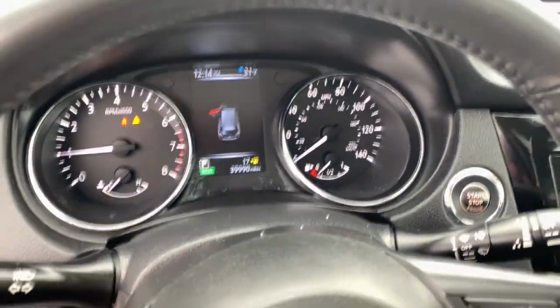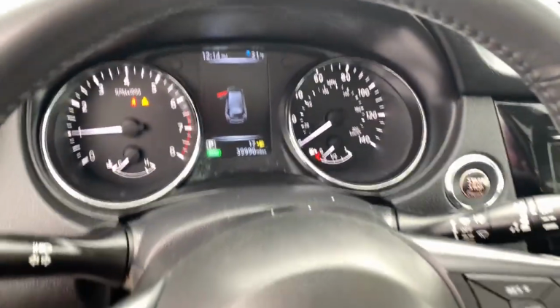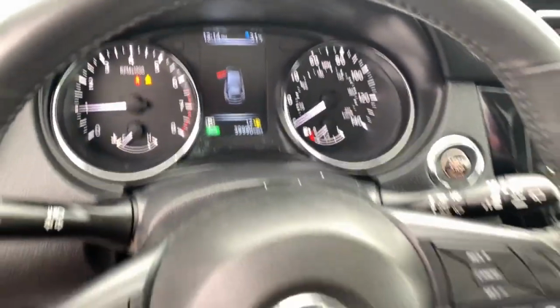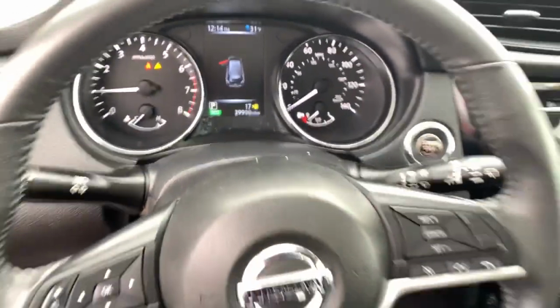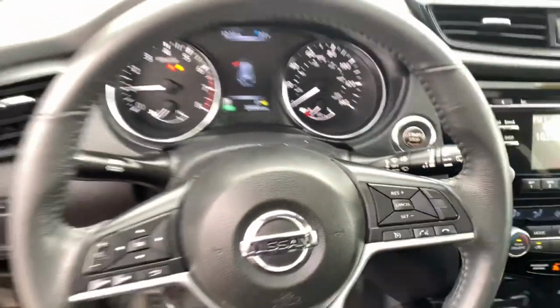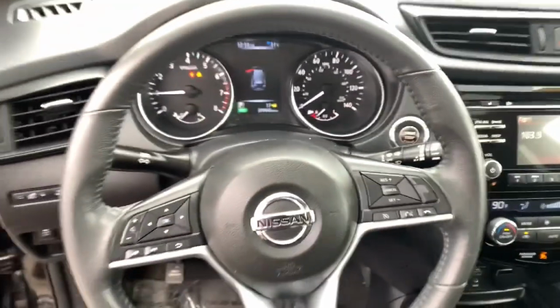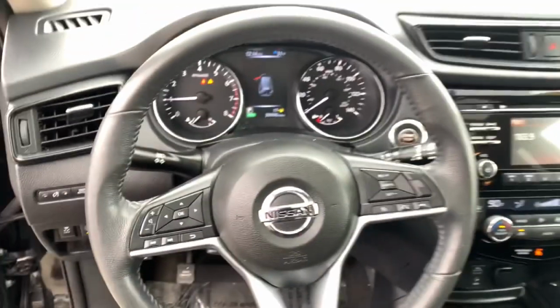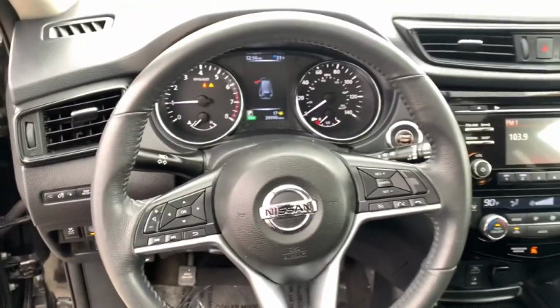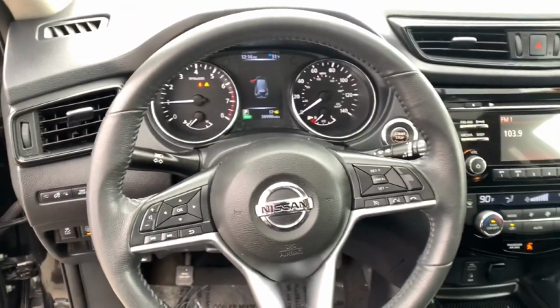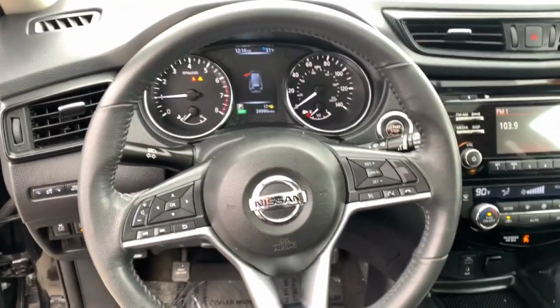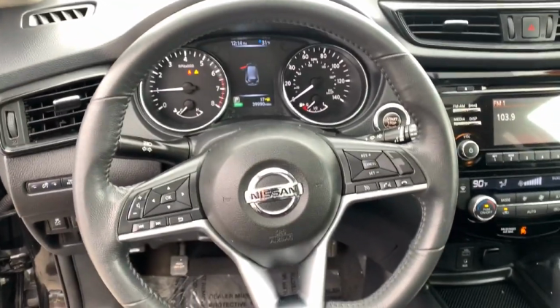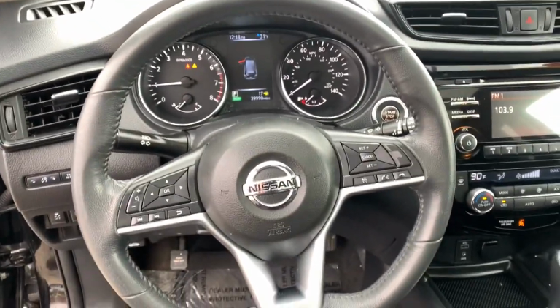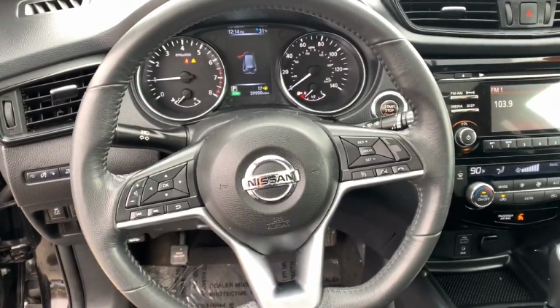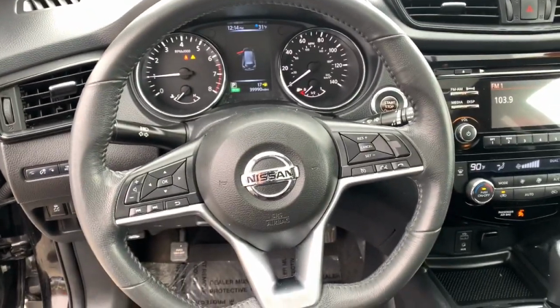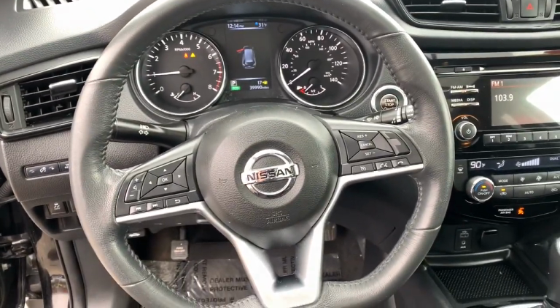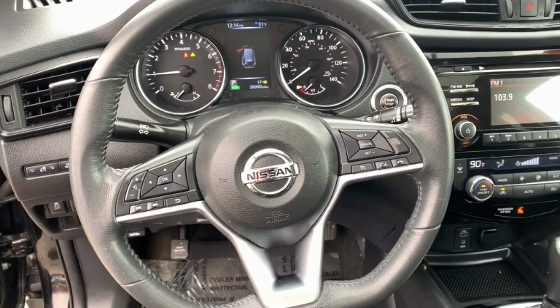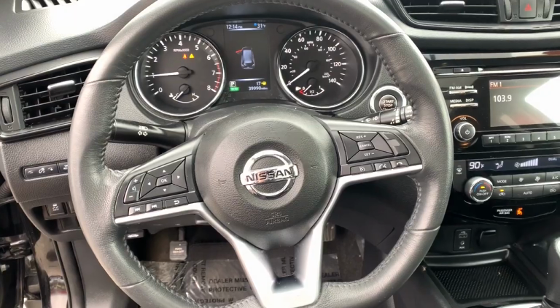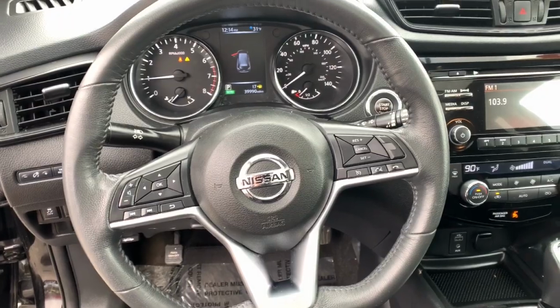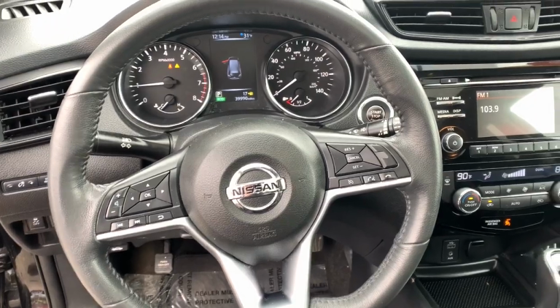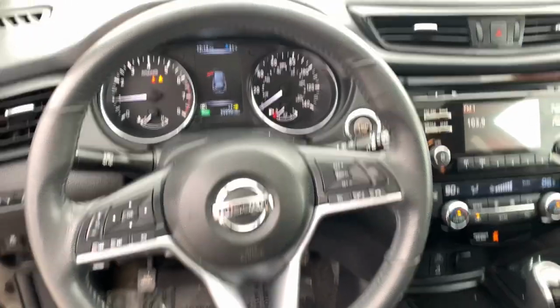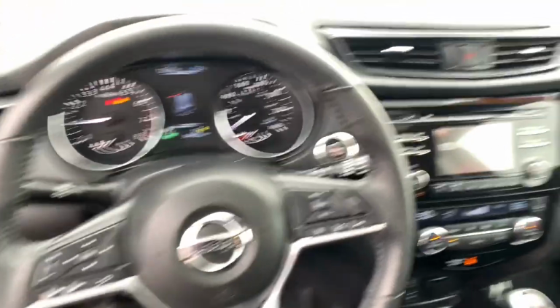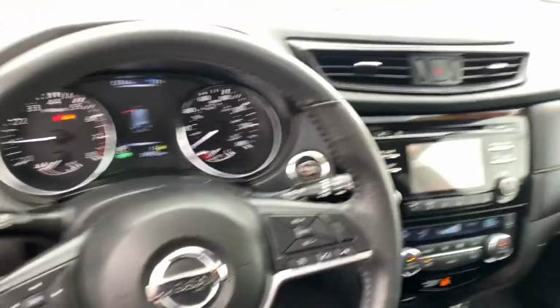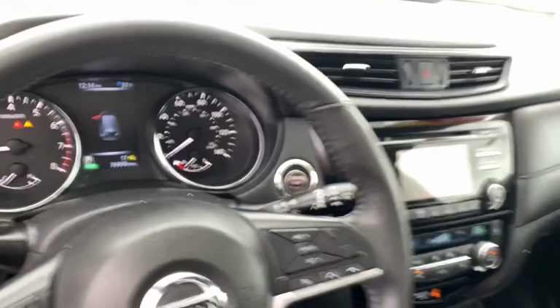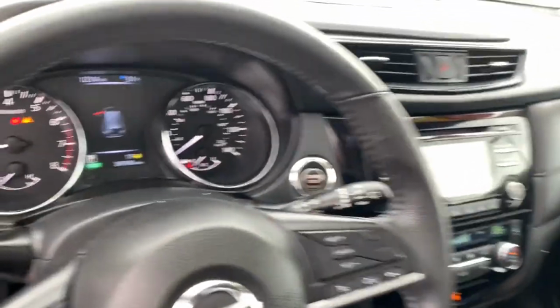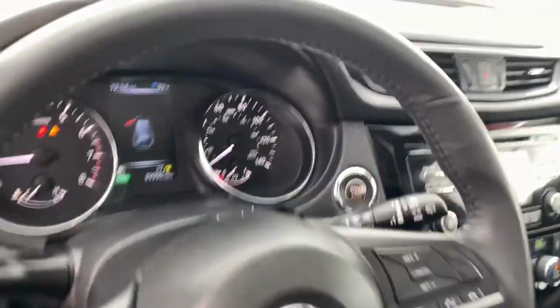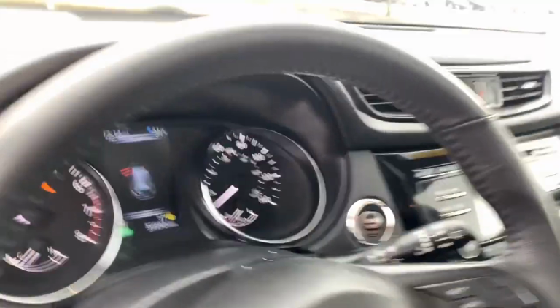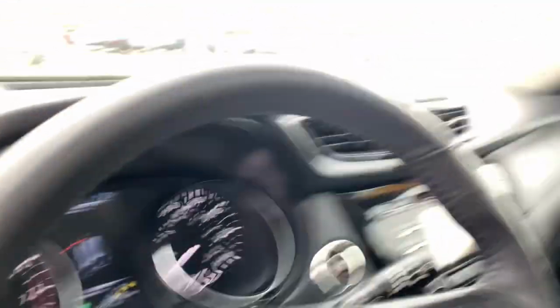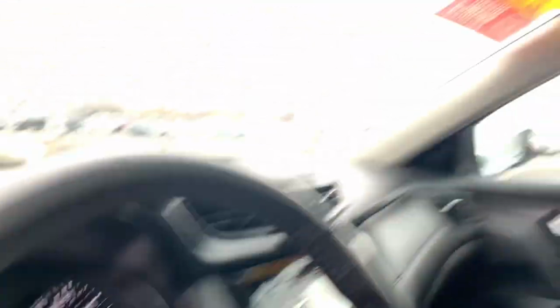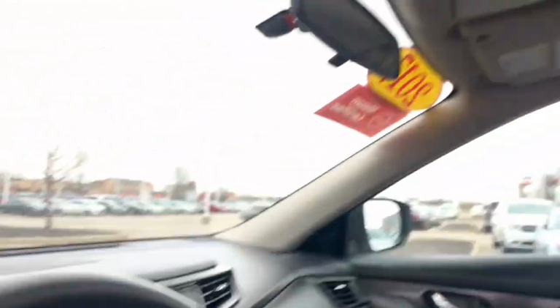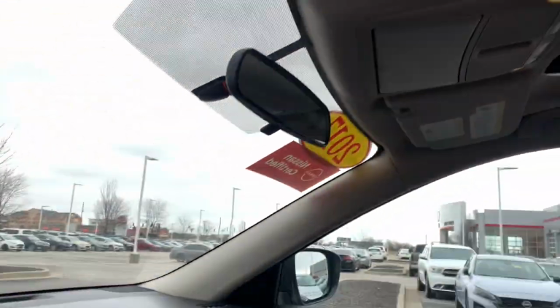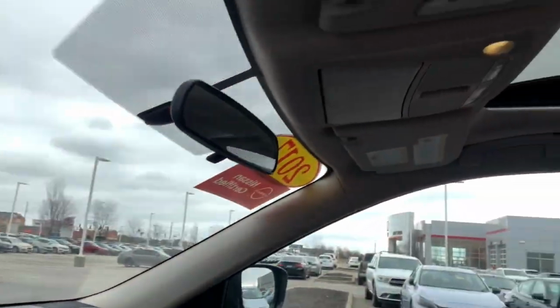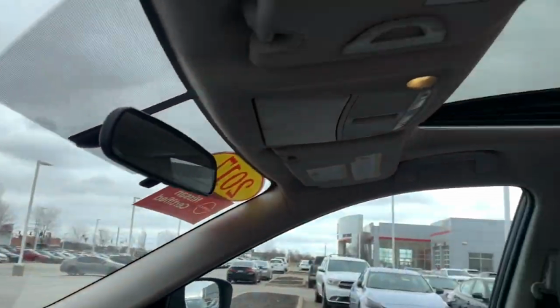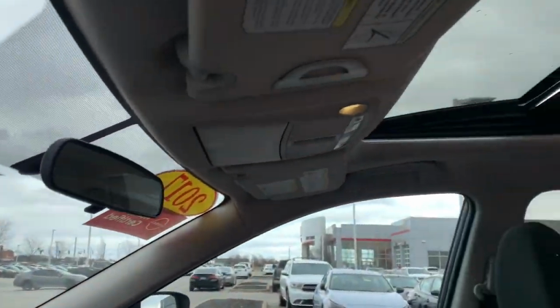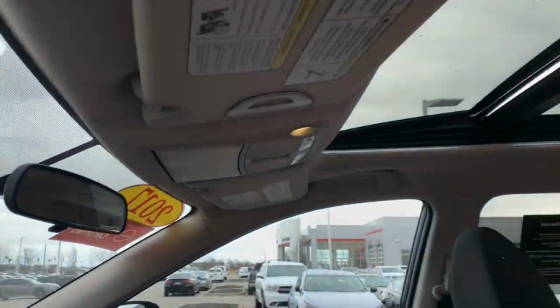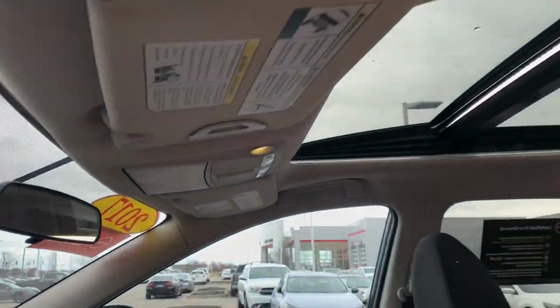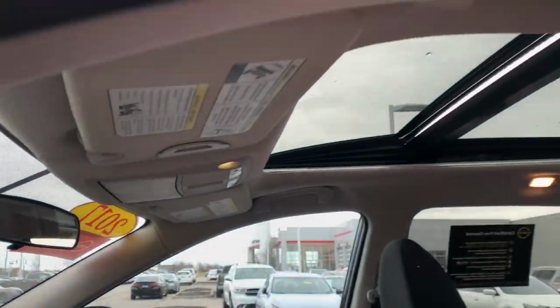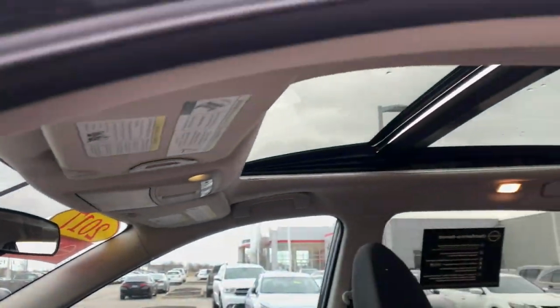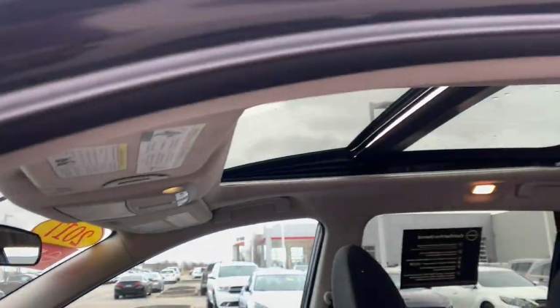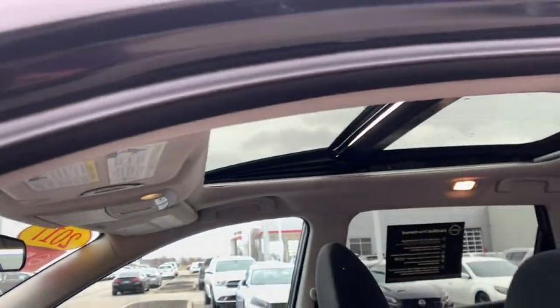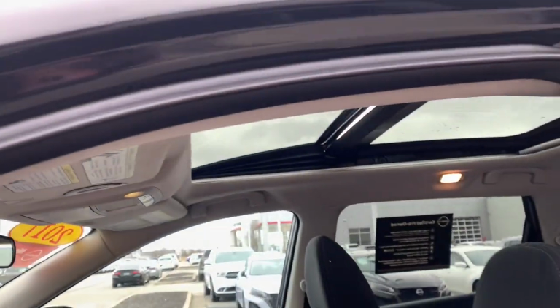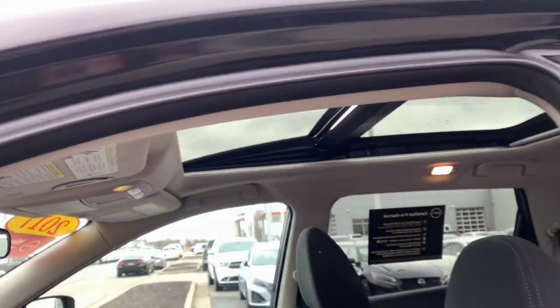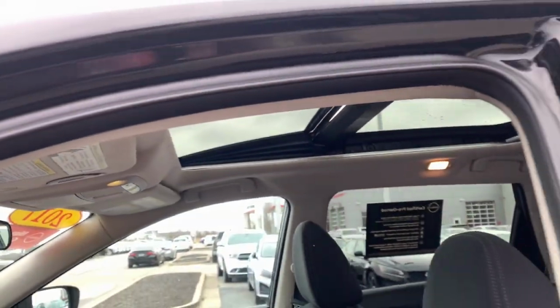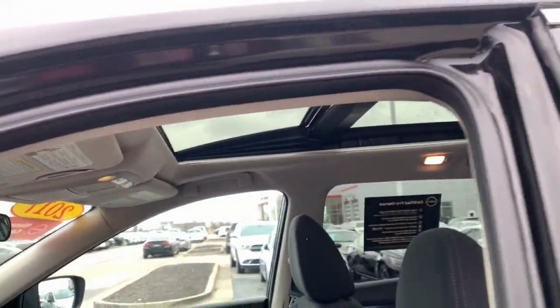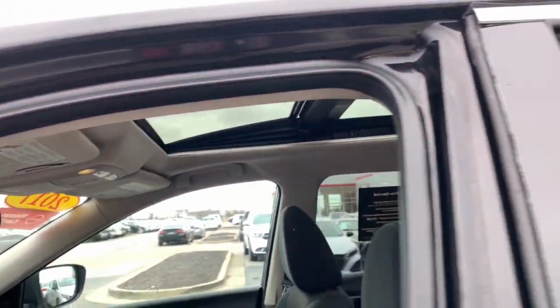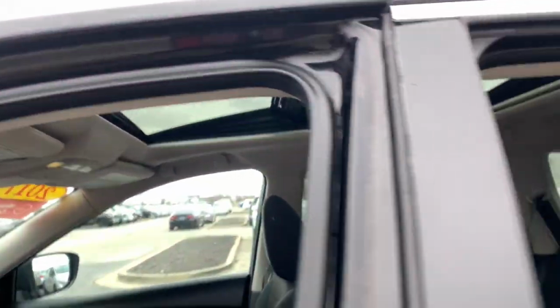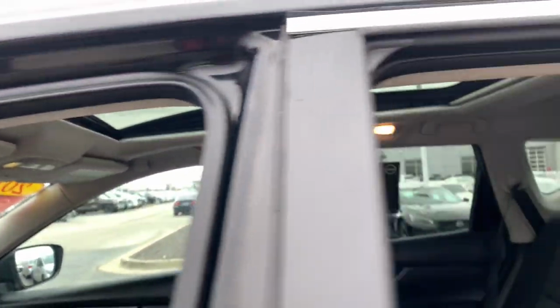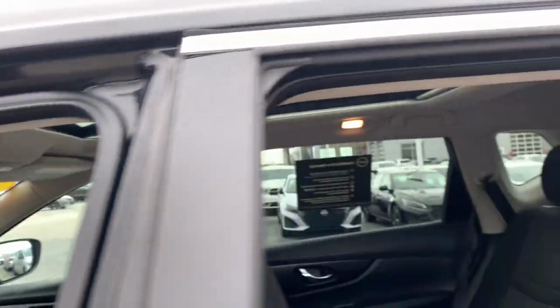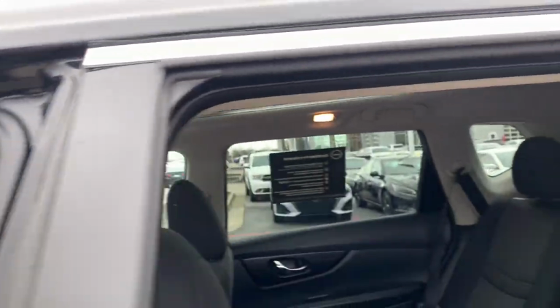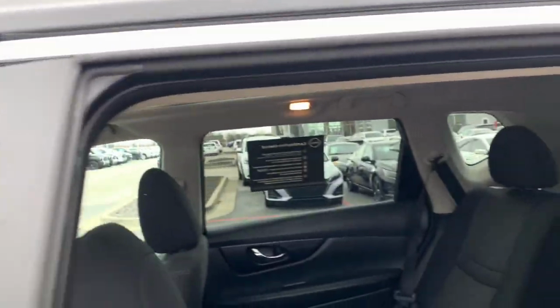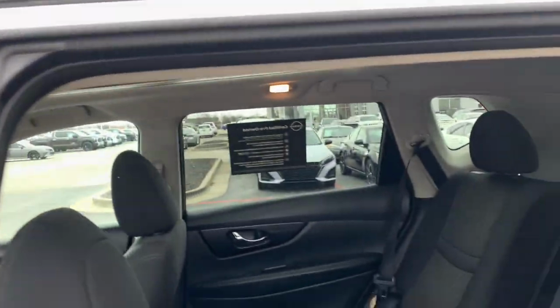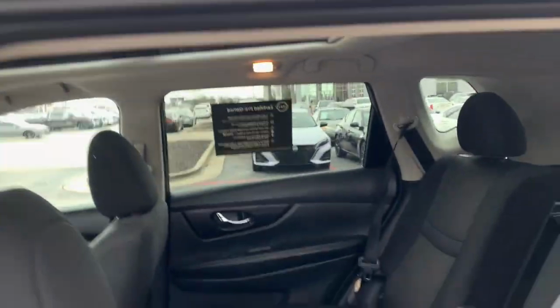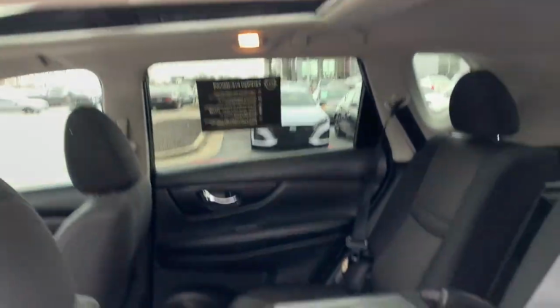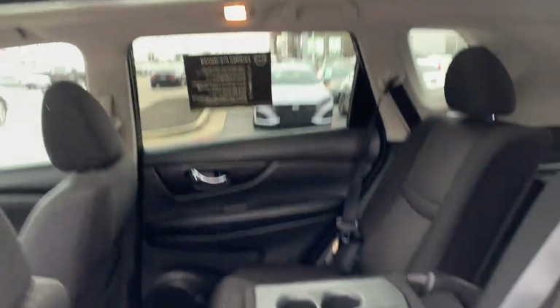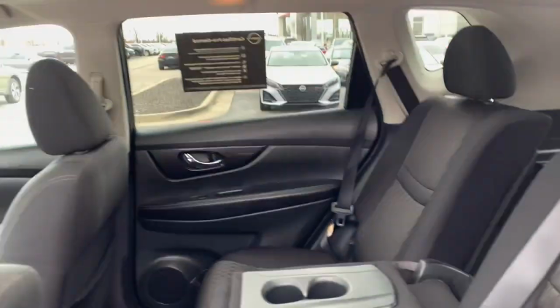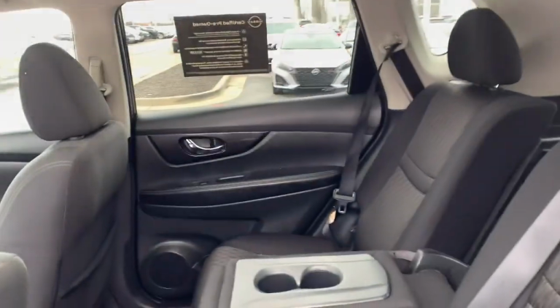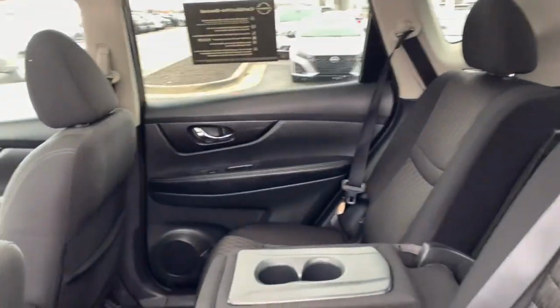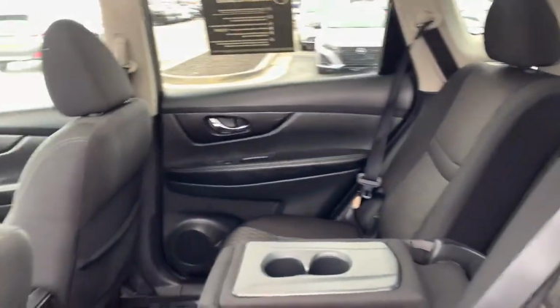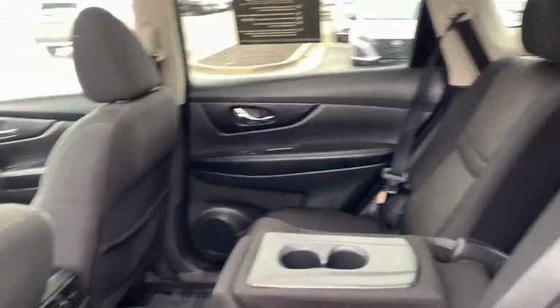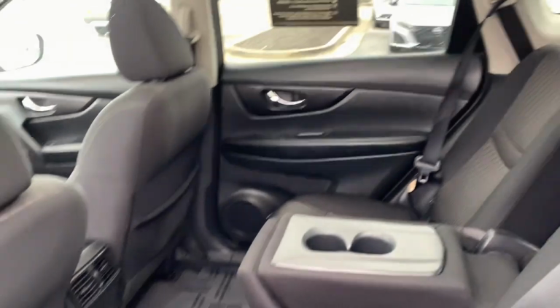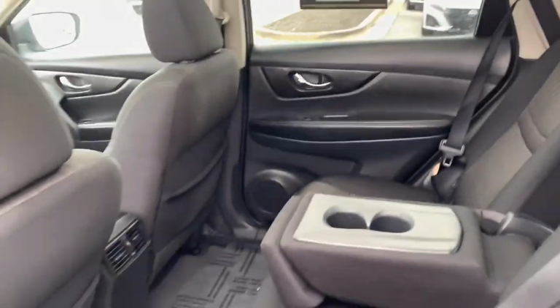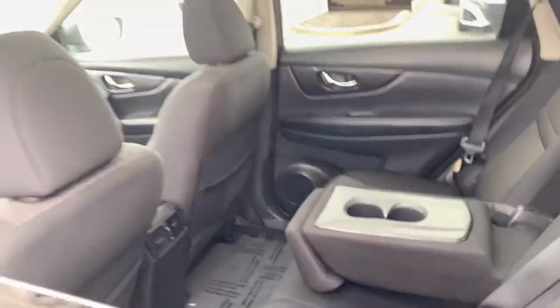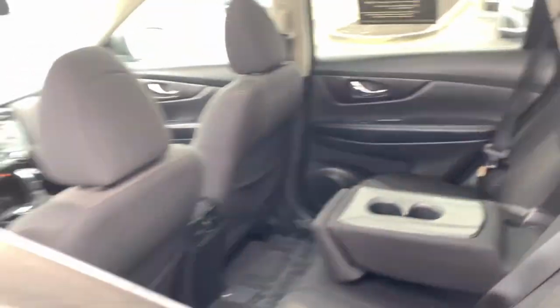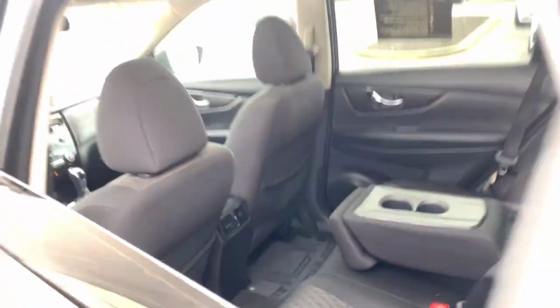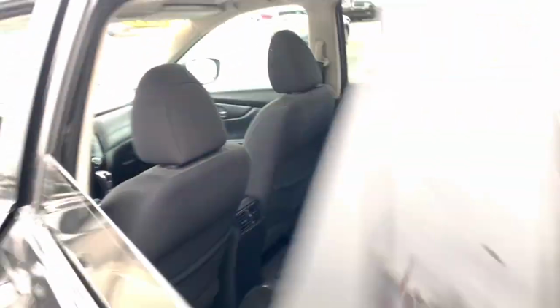Enjoy the convenience and comfort this Rogue has to offer. Come in for a fun and easy test drive. Our team will make it the best part of your day.